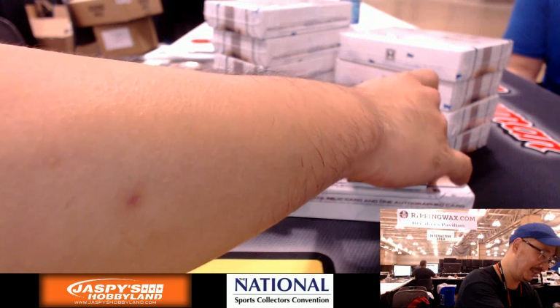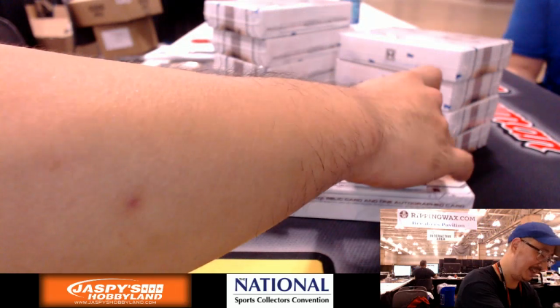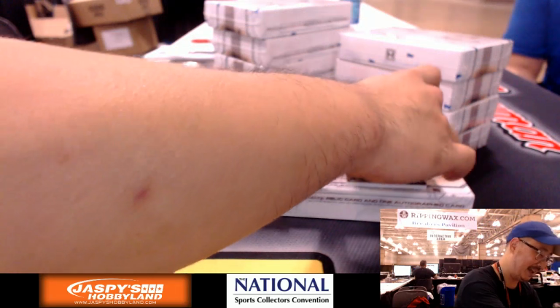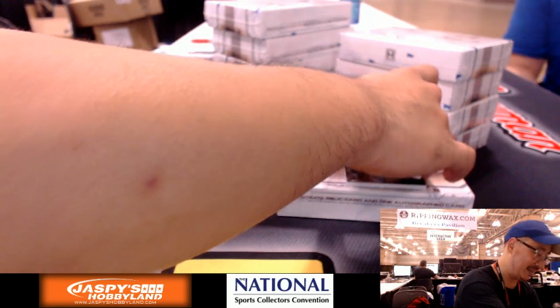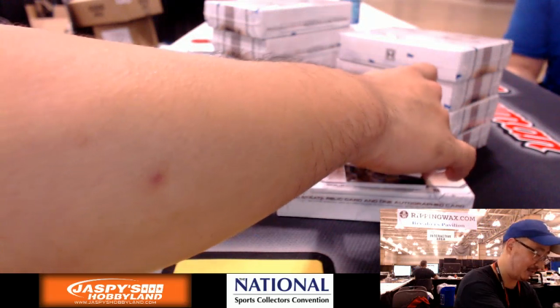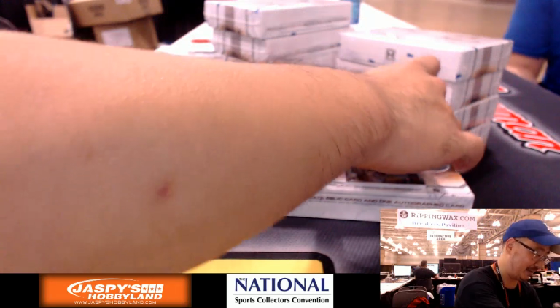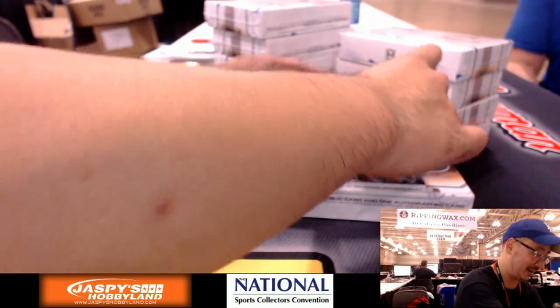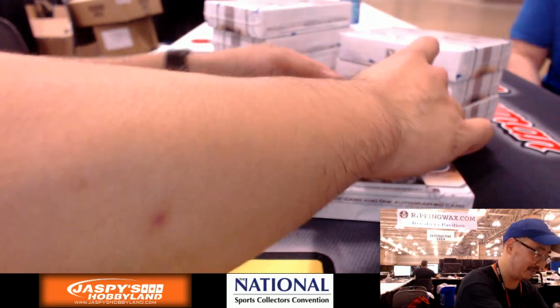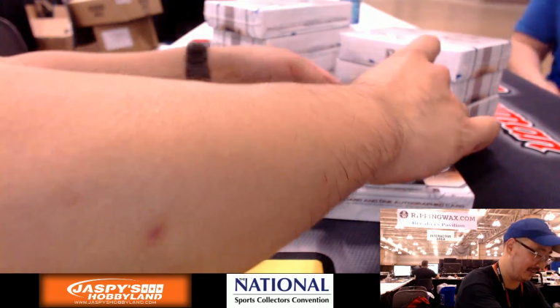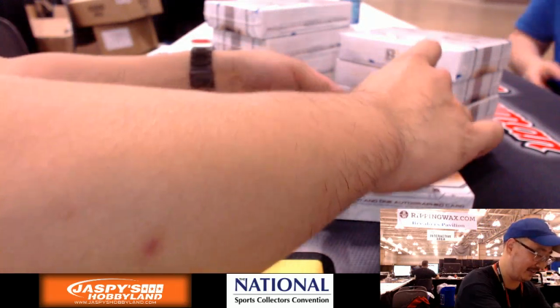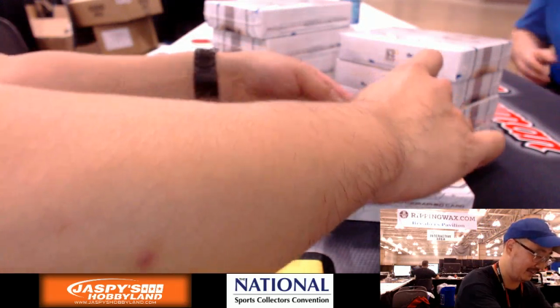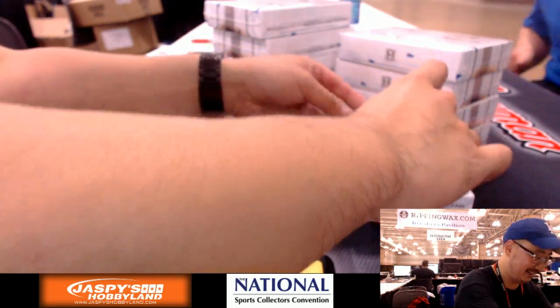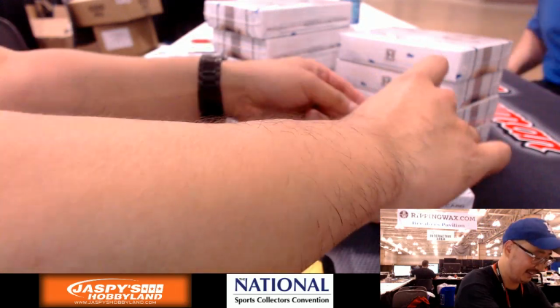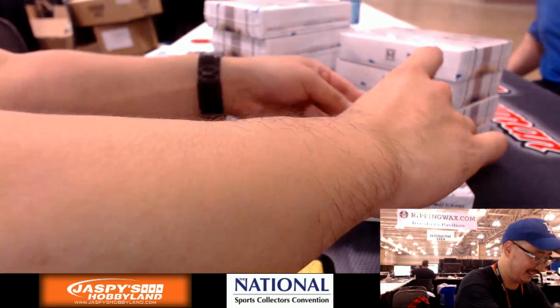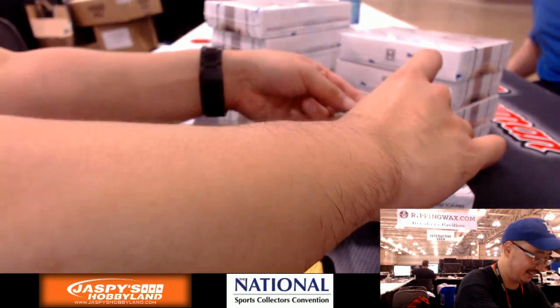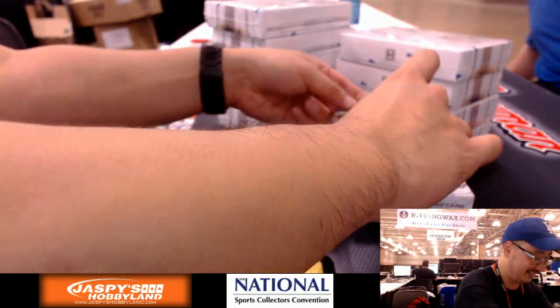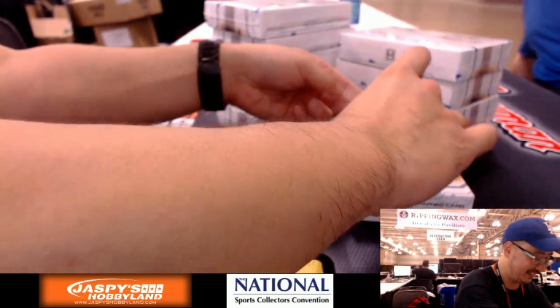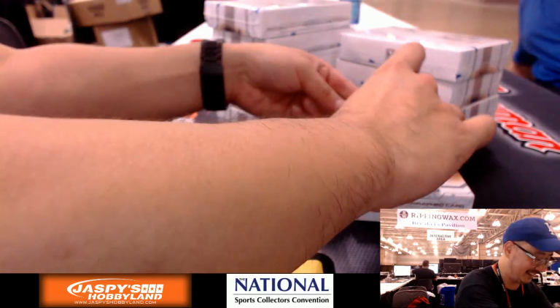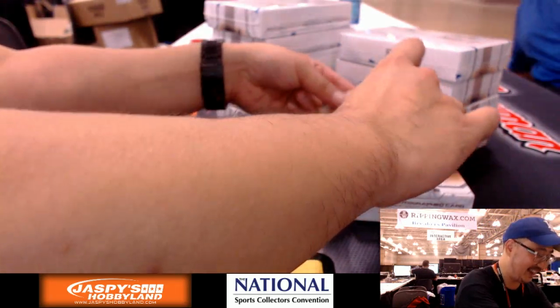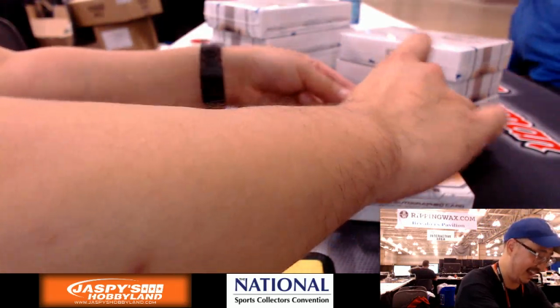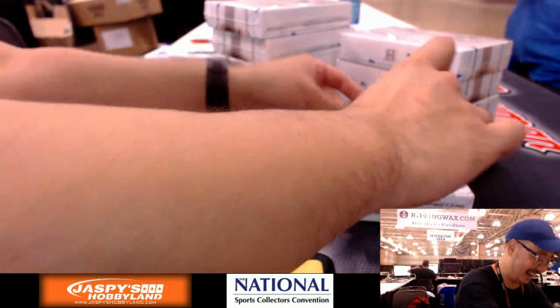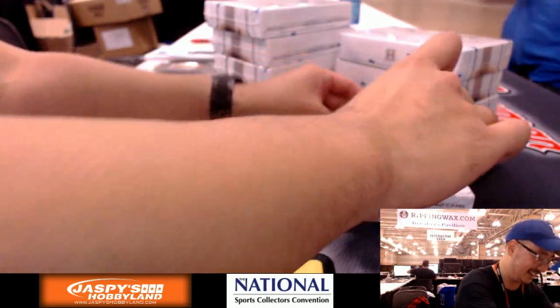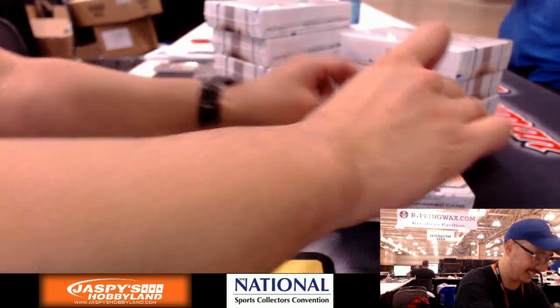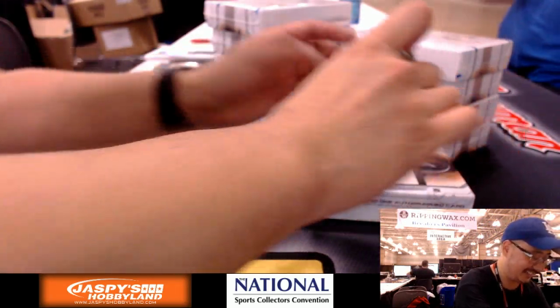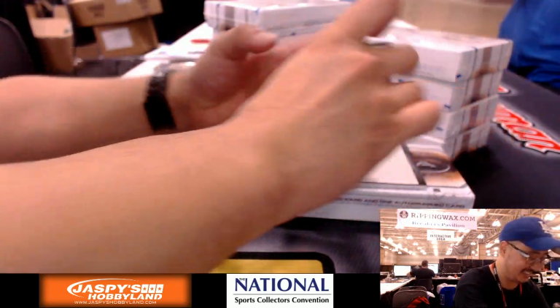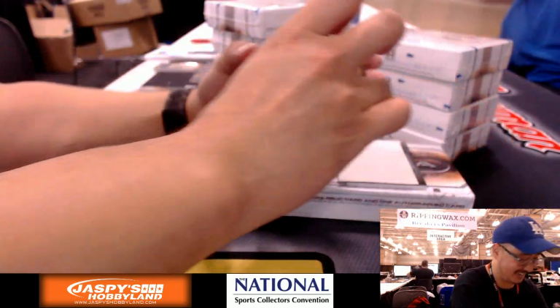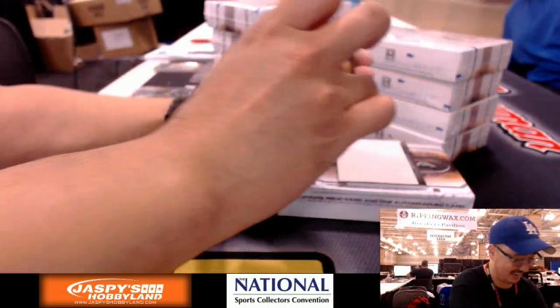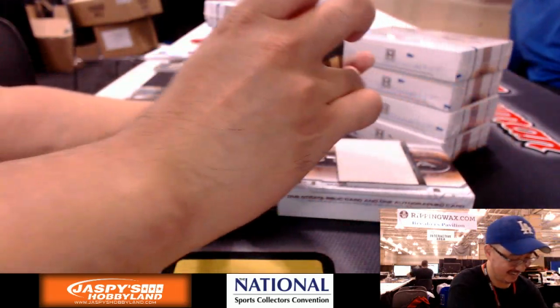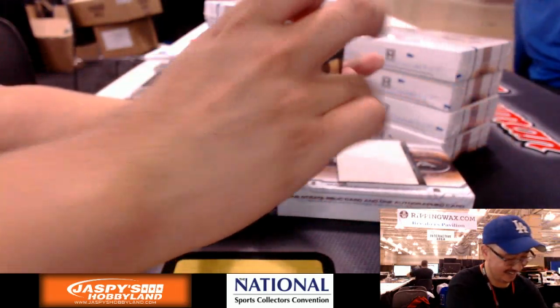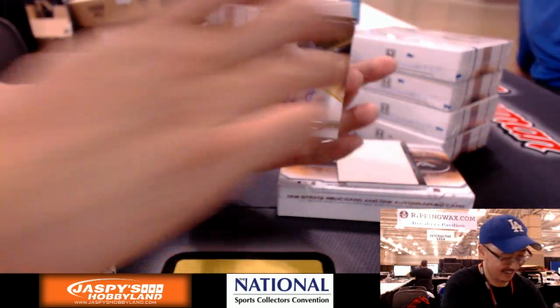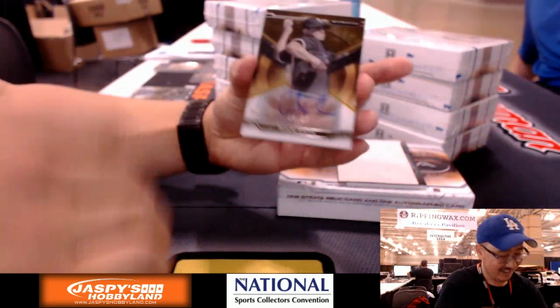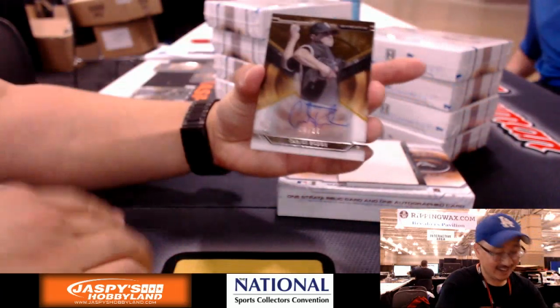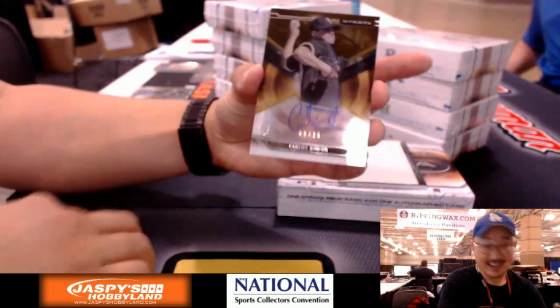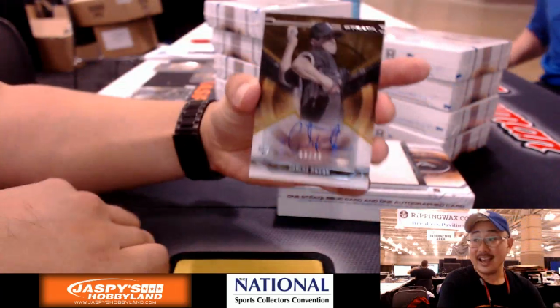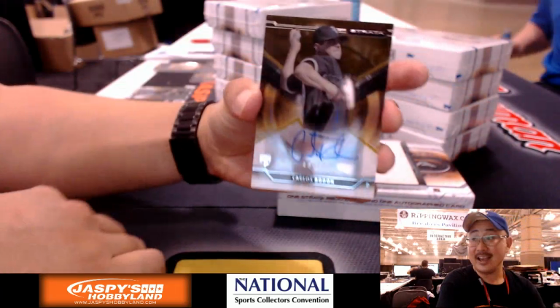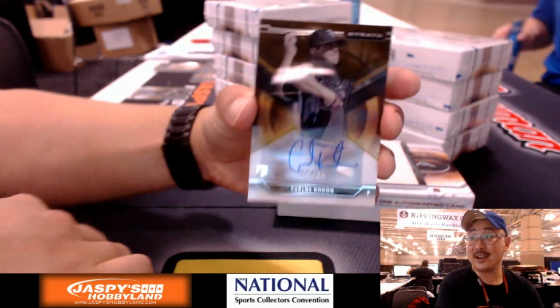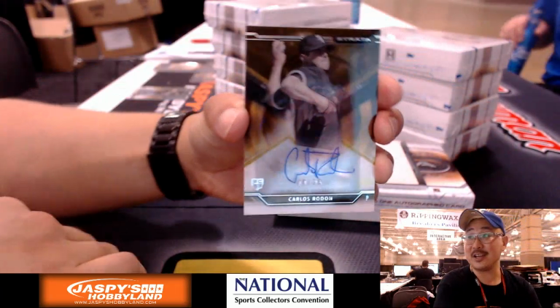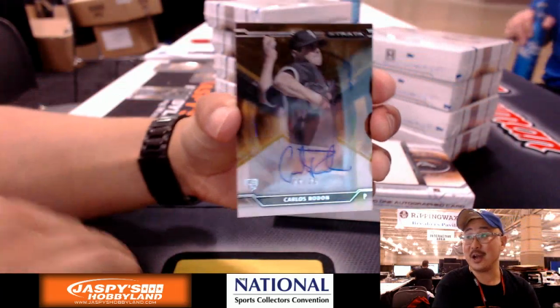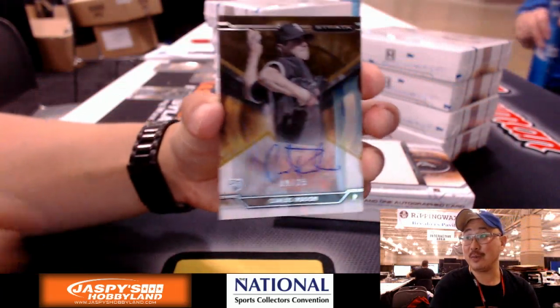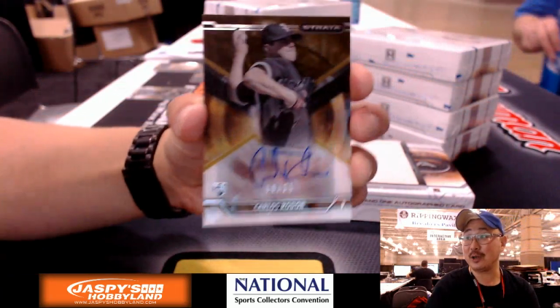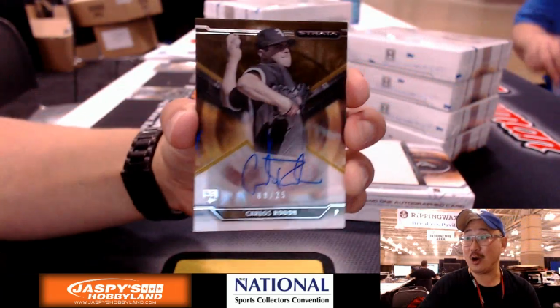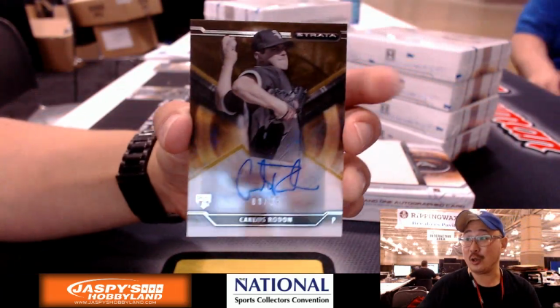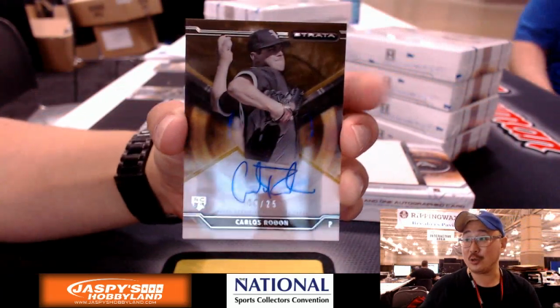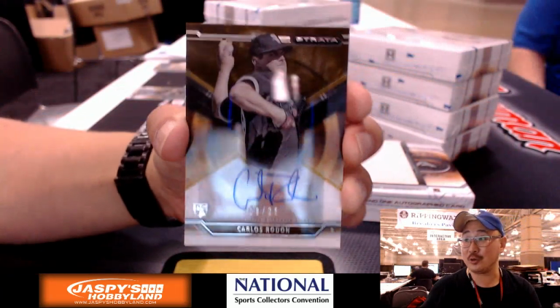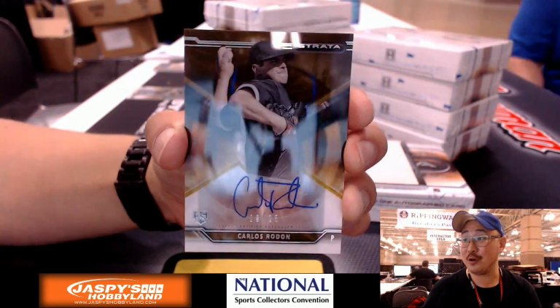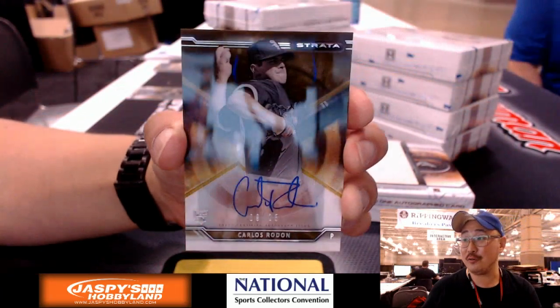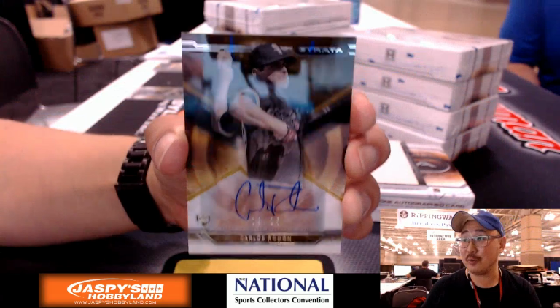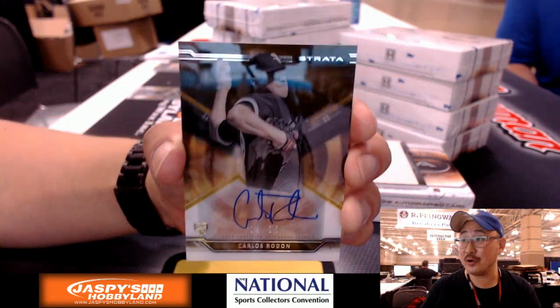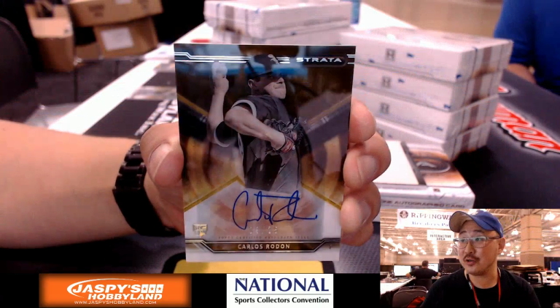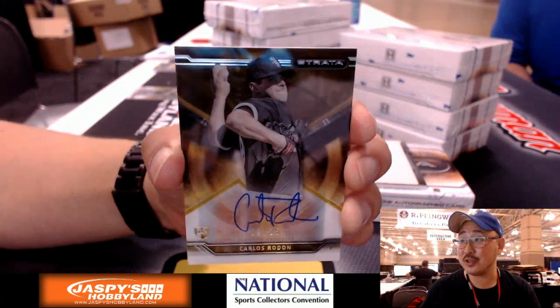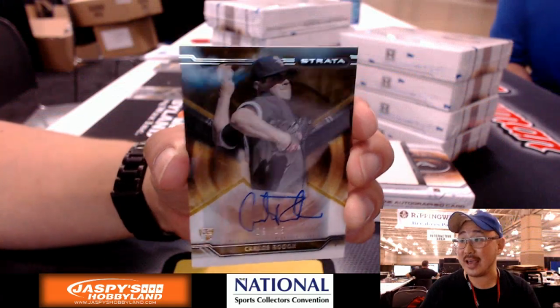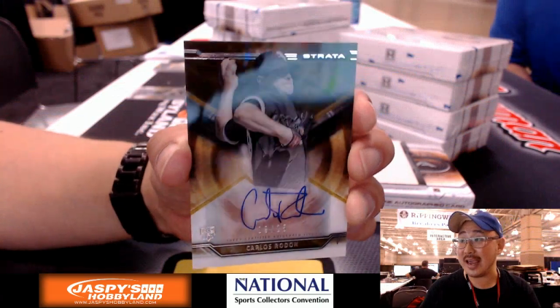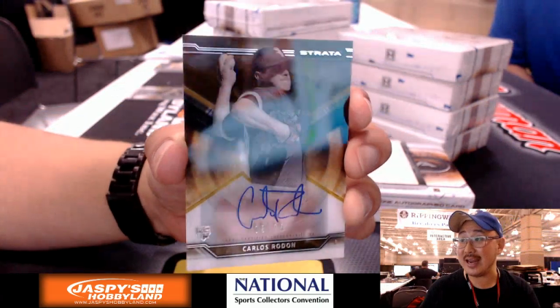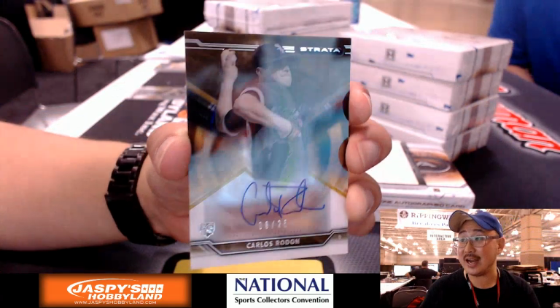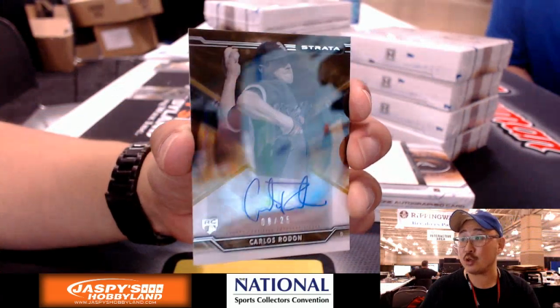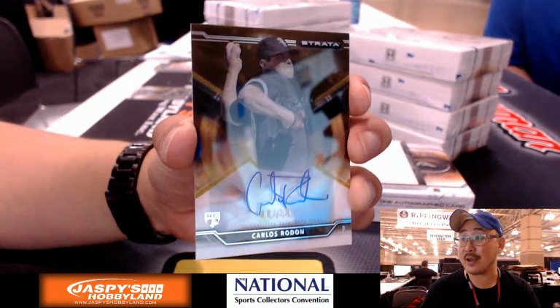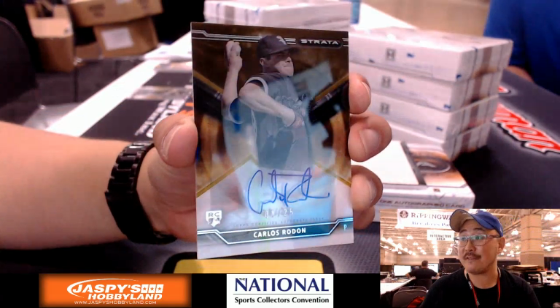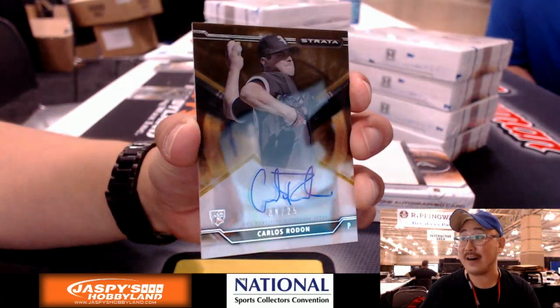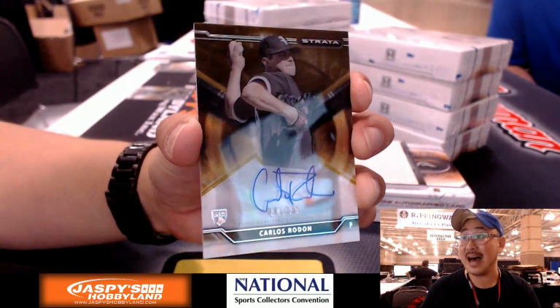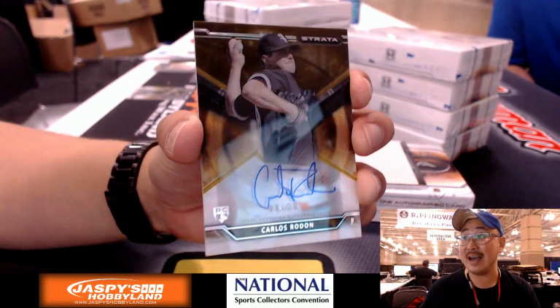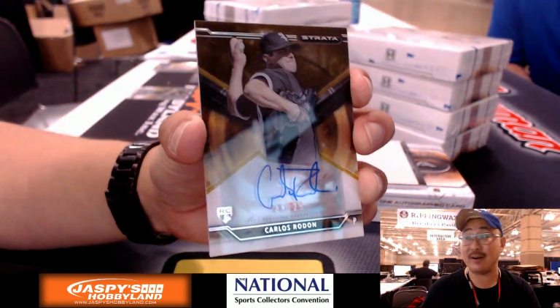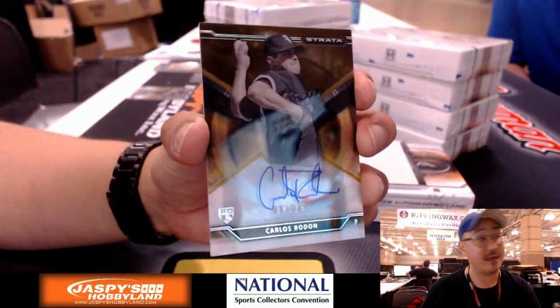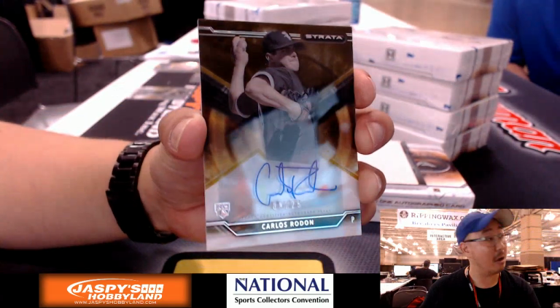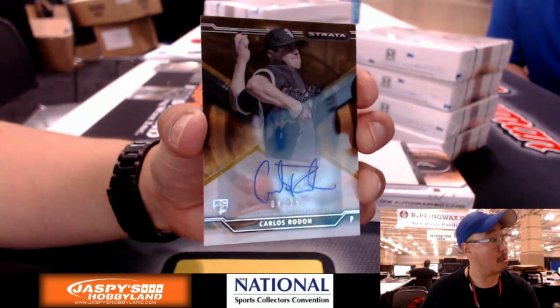How'd that work out for you? I got booted. Here's a numbered Carlos Rodon for Bruce — 8 out of 25 on that one. Nice.